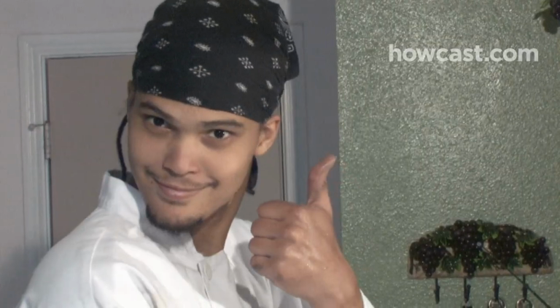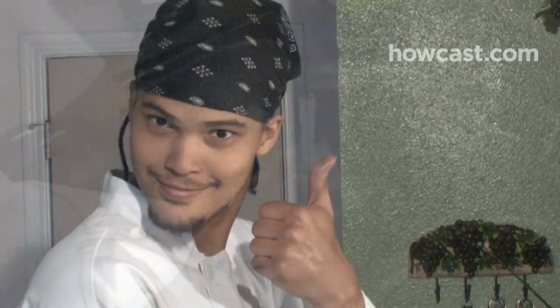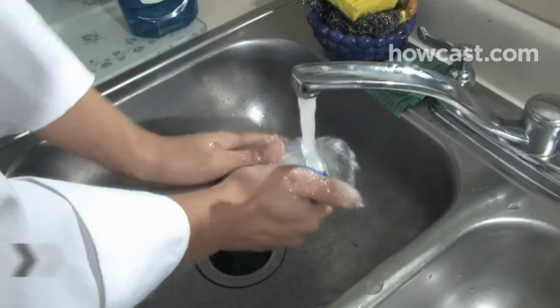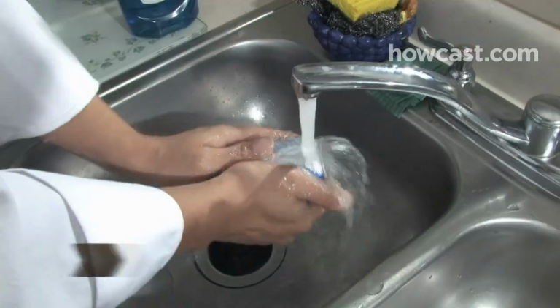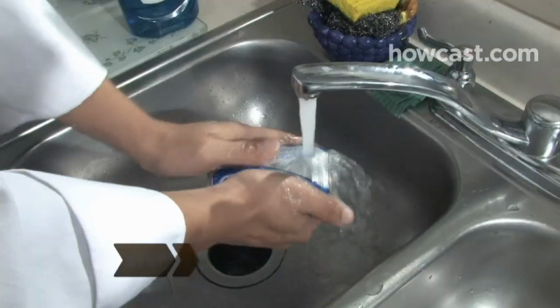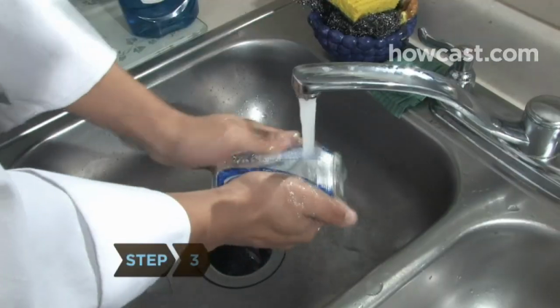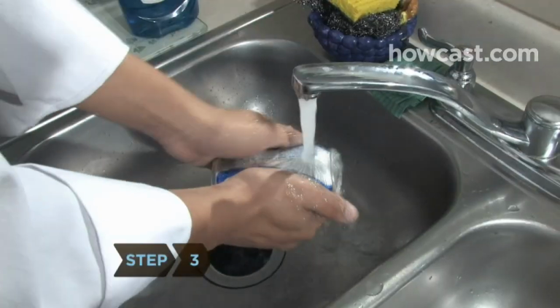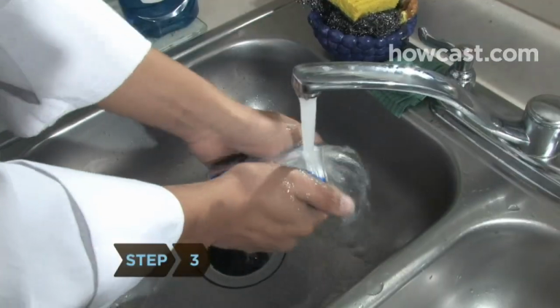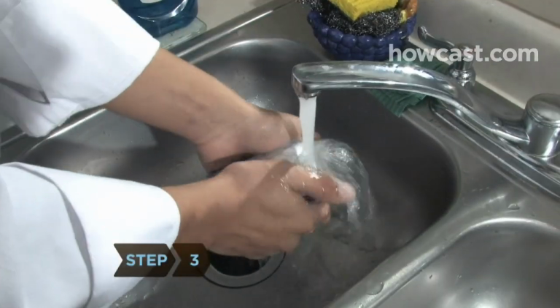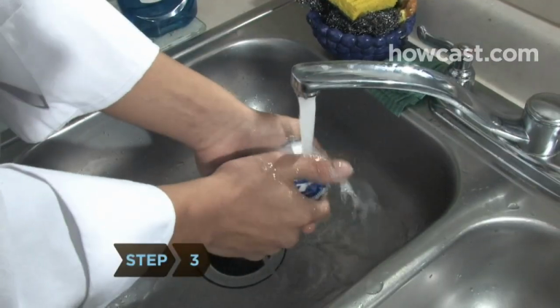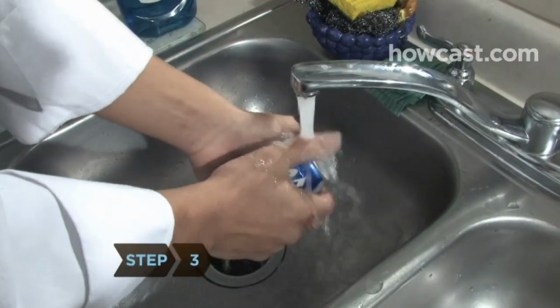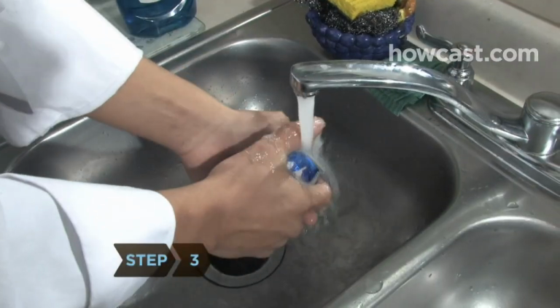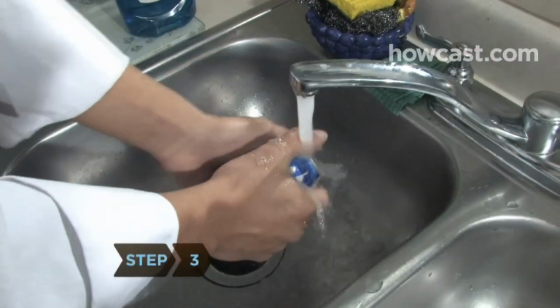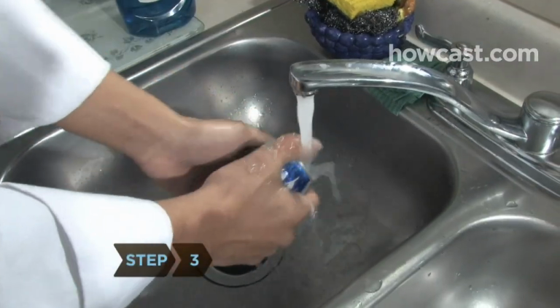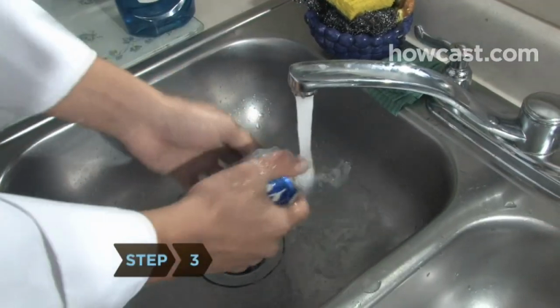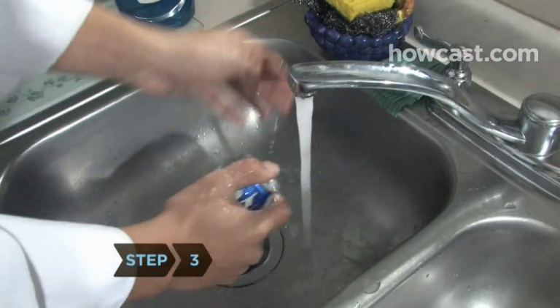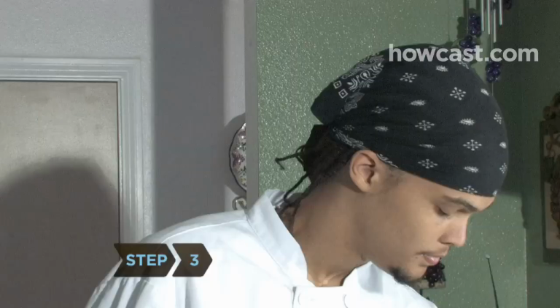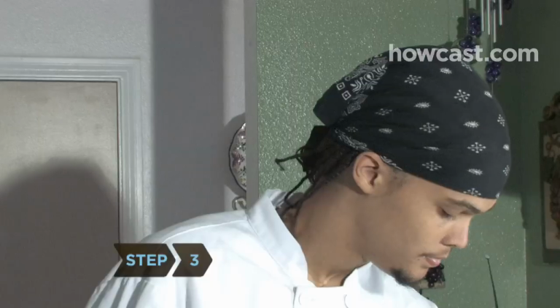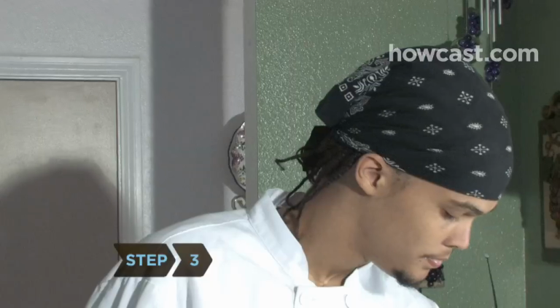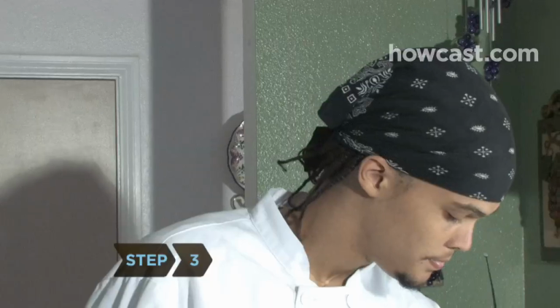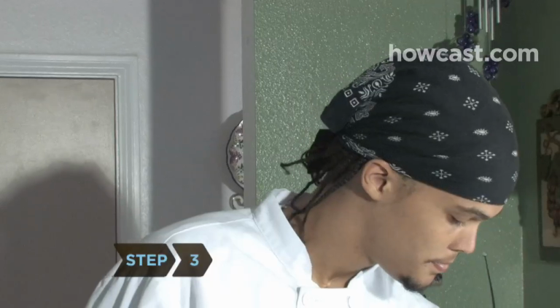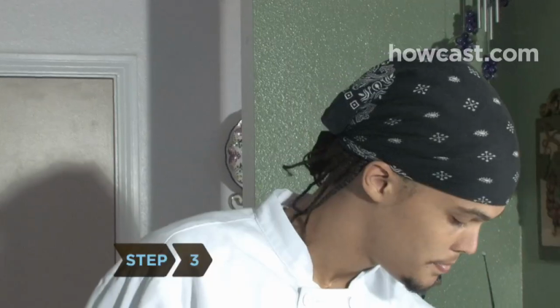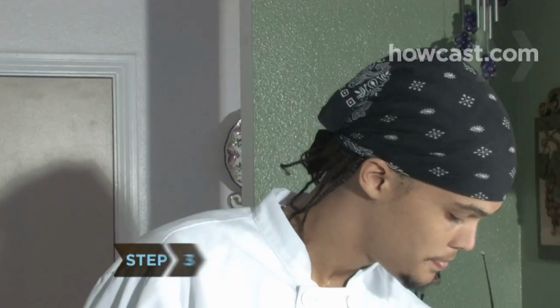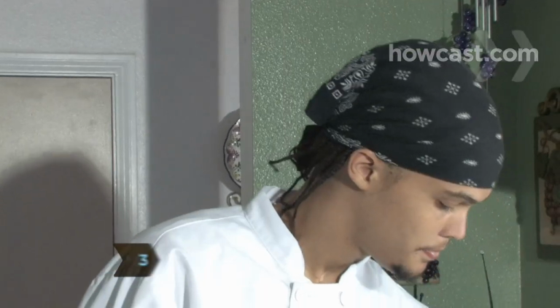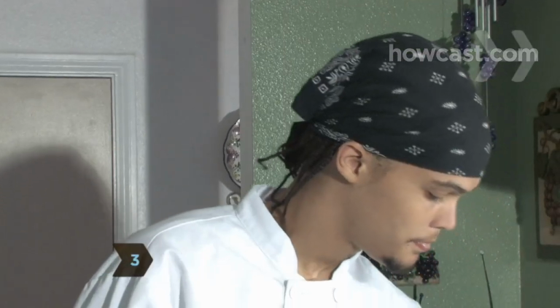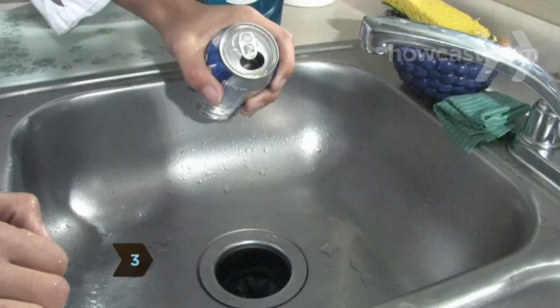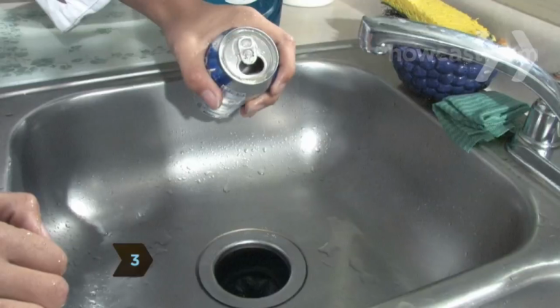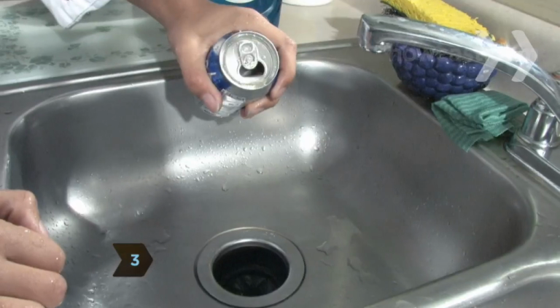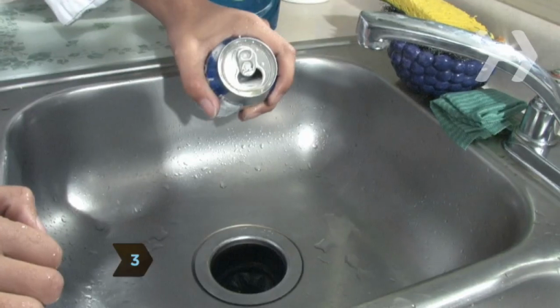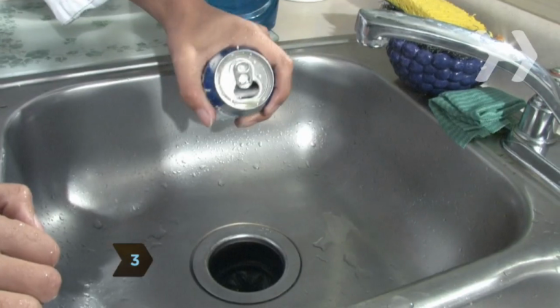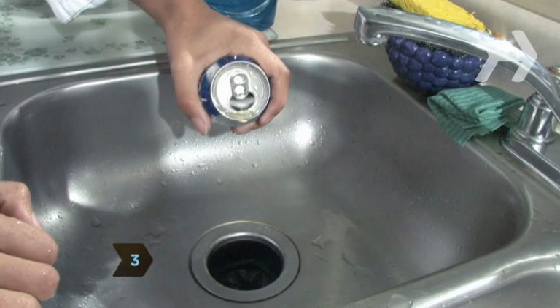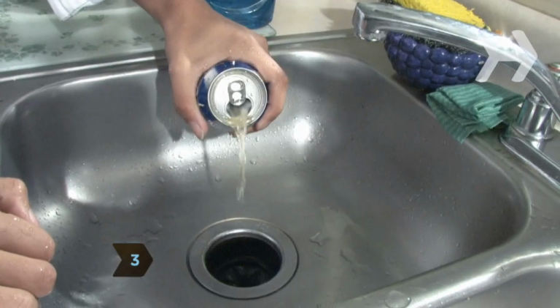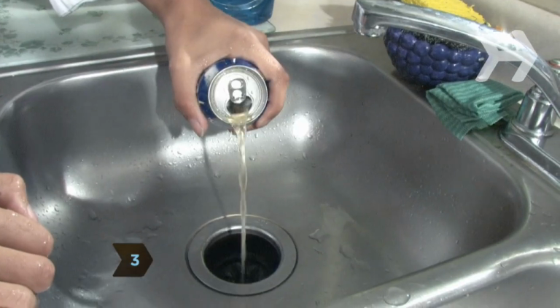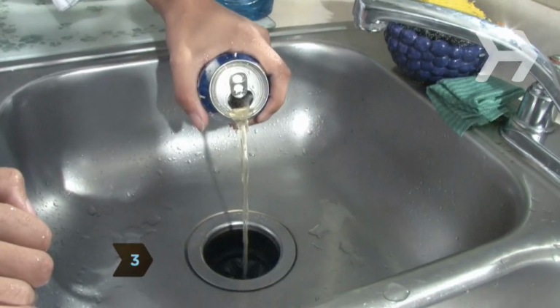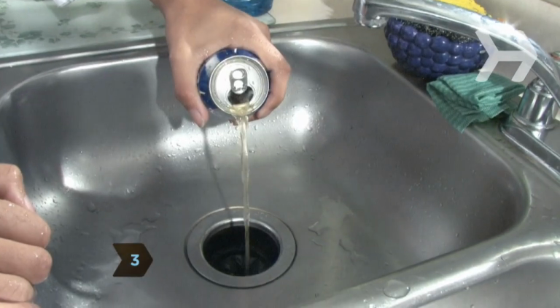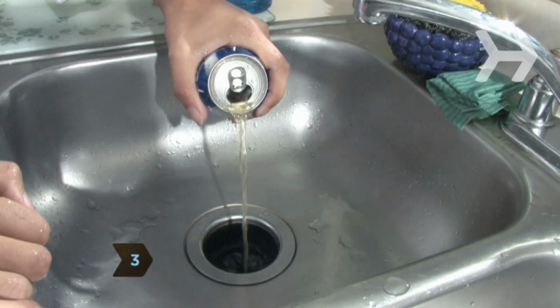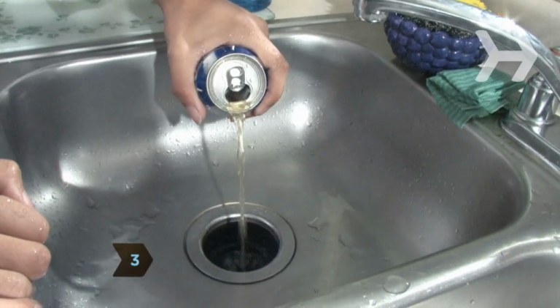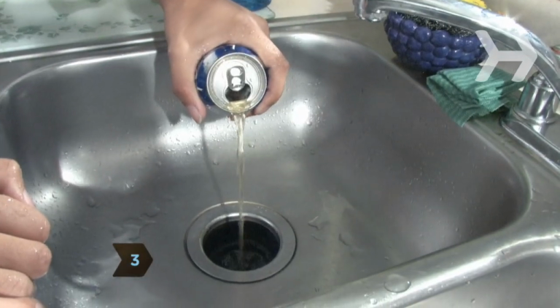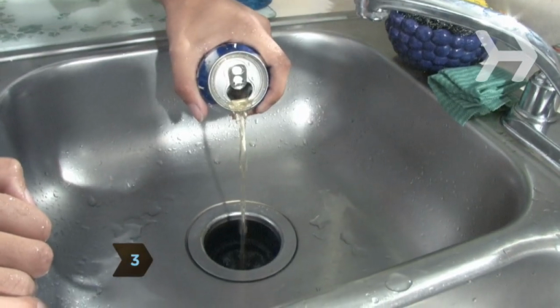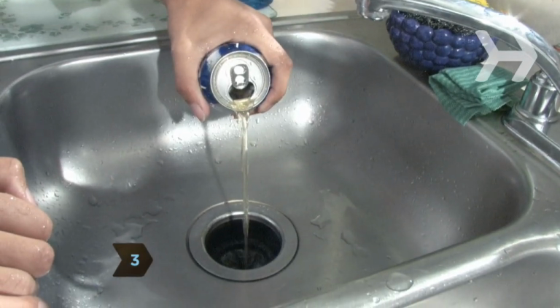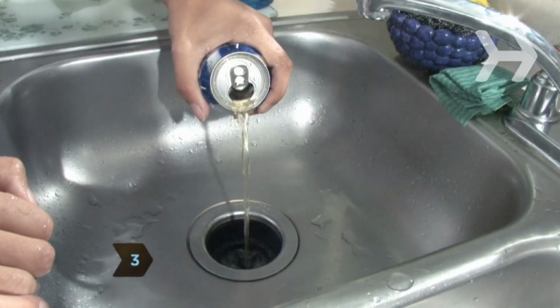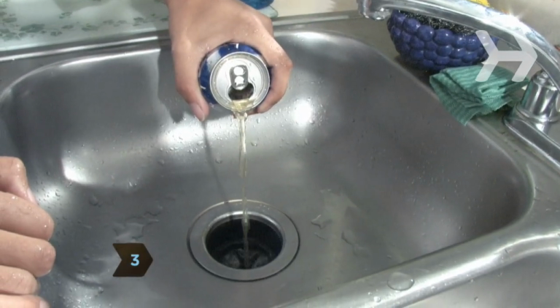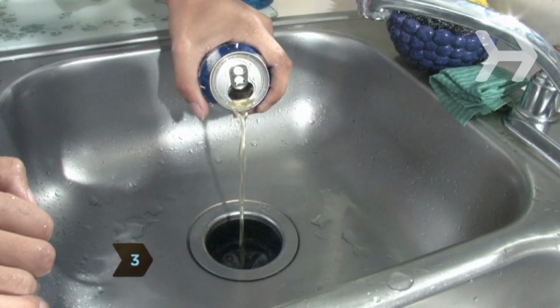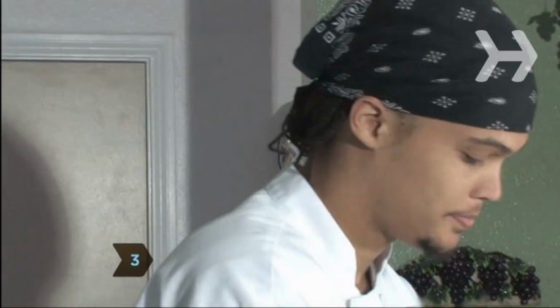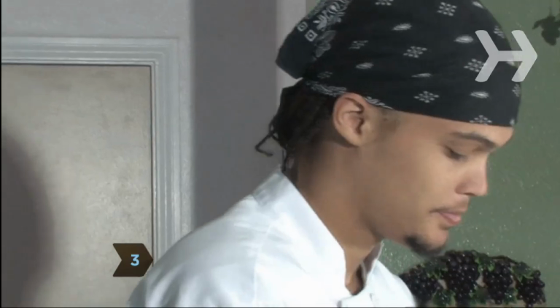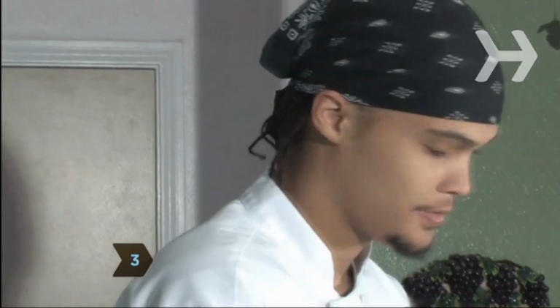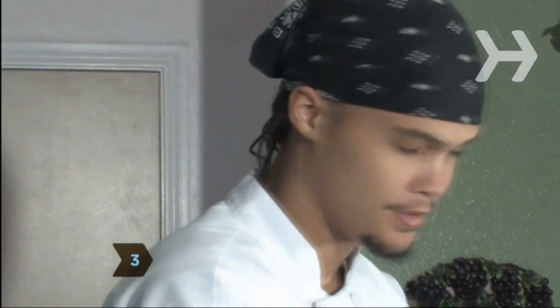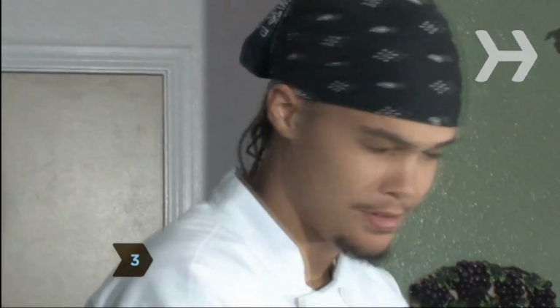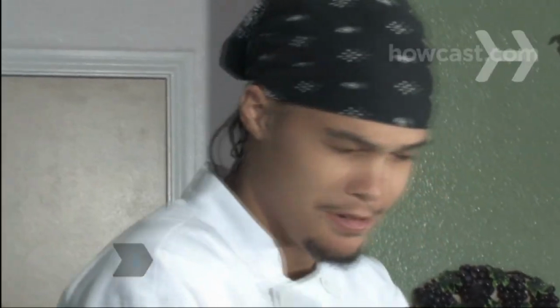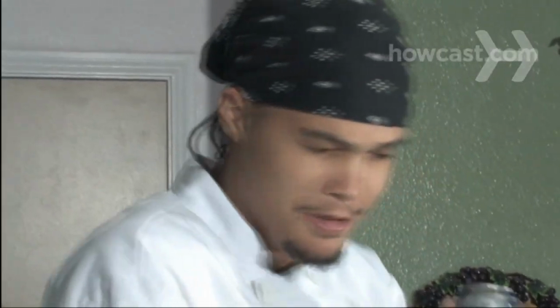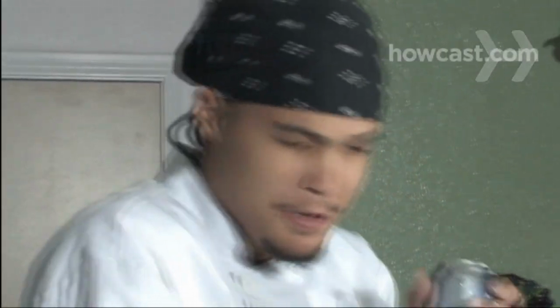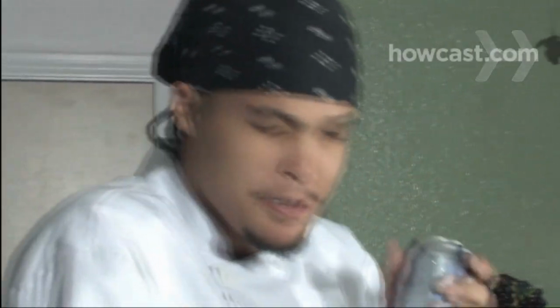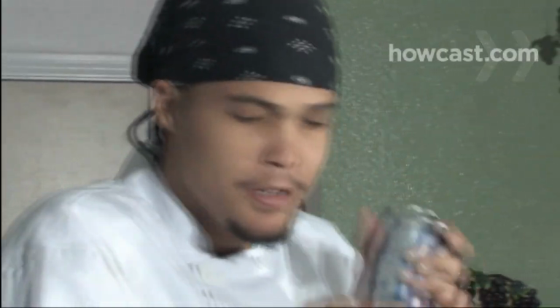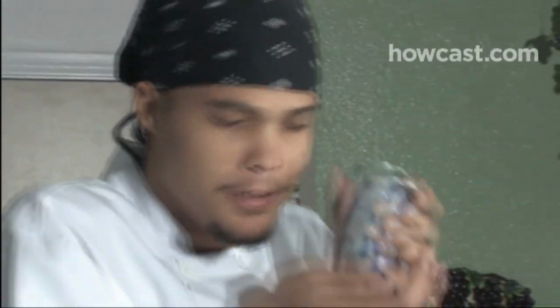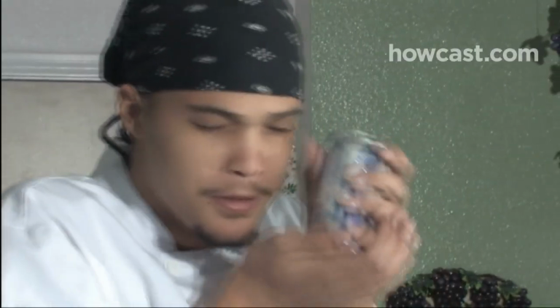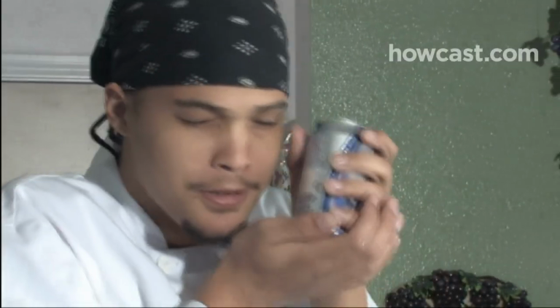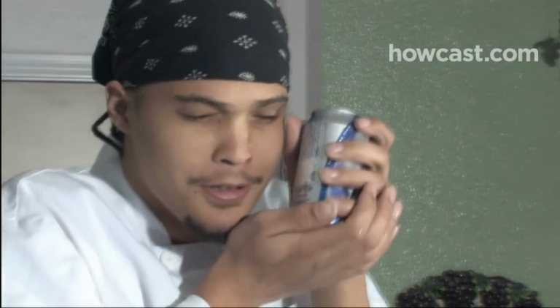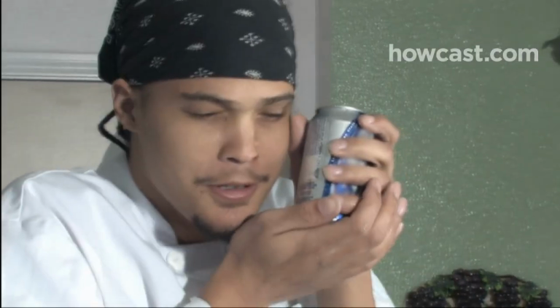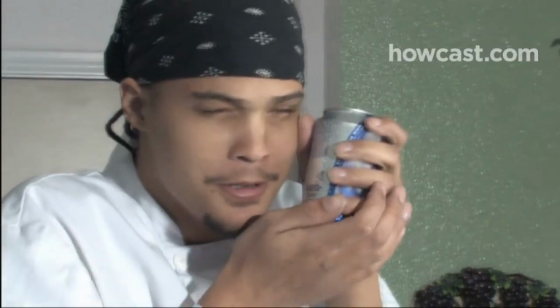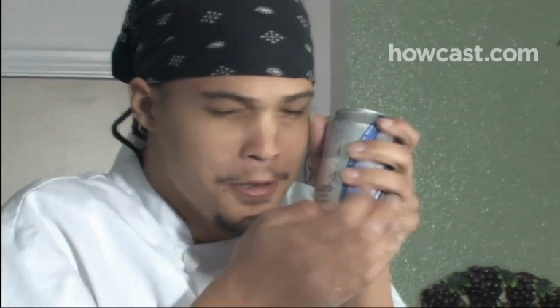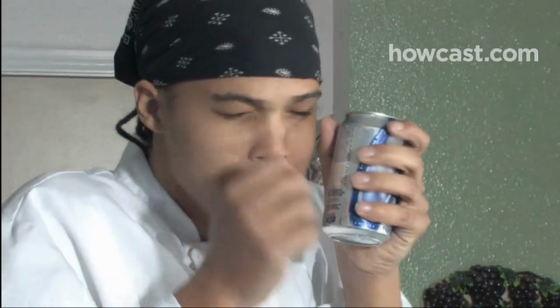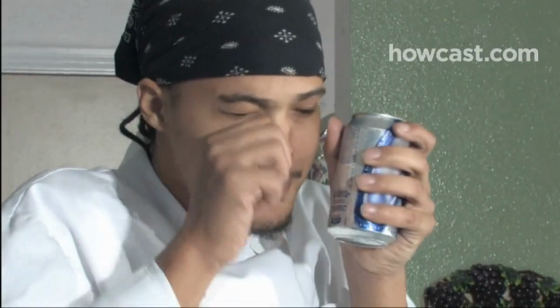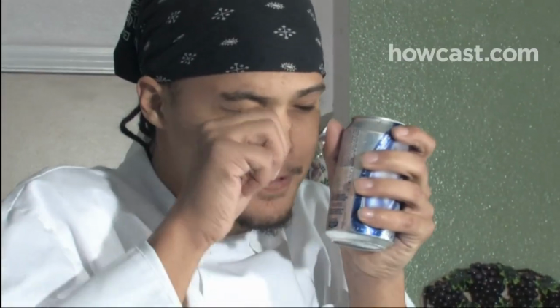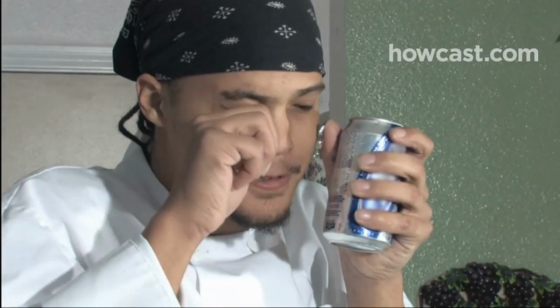Step 3: Rinse, then open a can of beer. Empty just enough so that the can is half to three-quarters full.